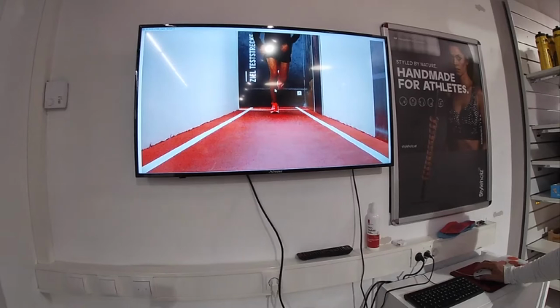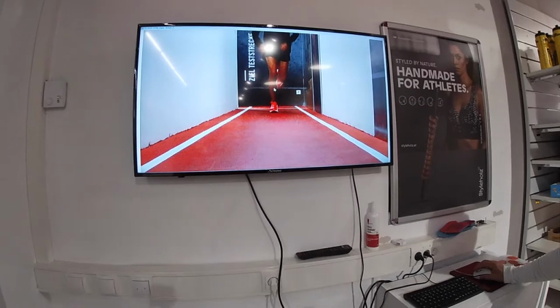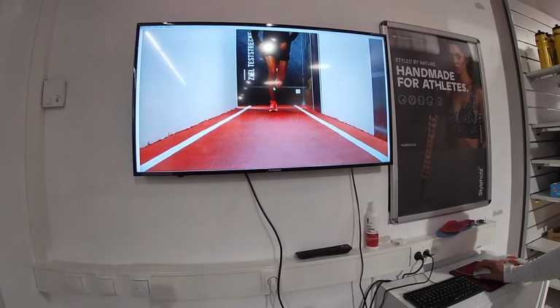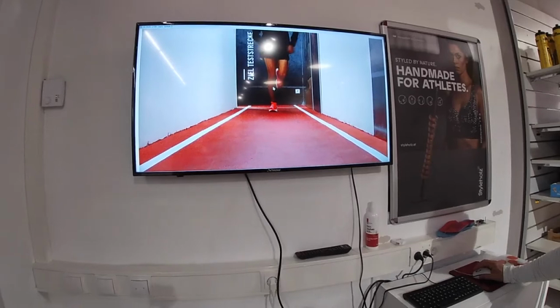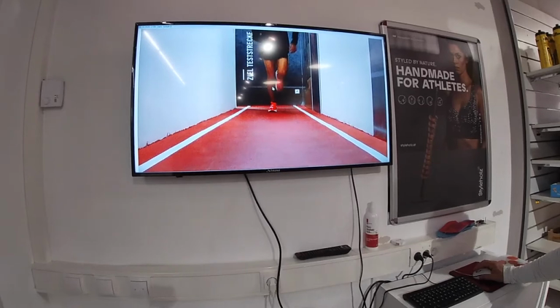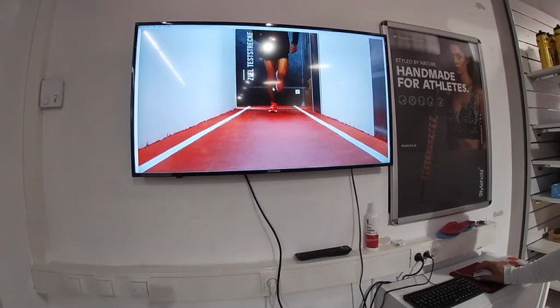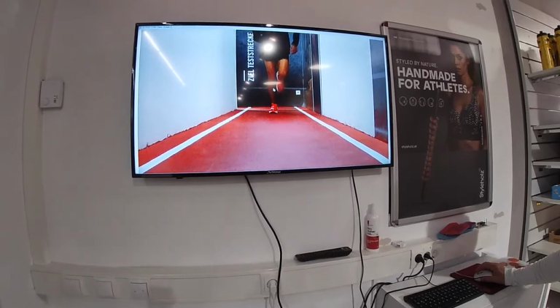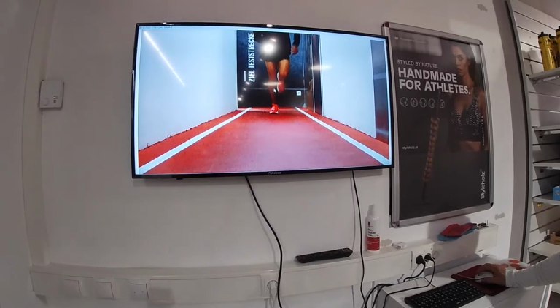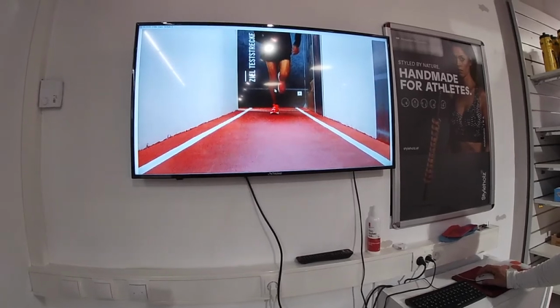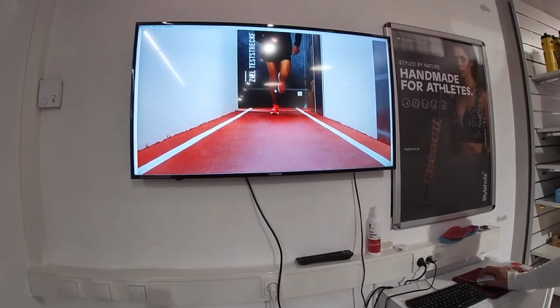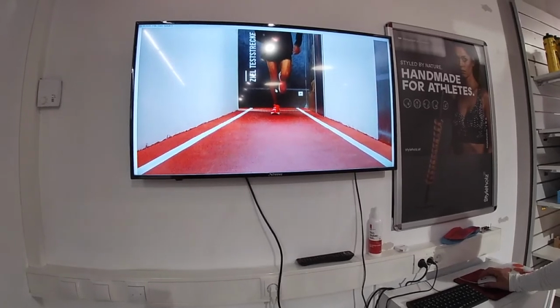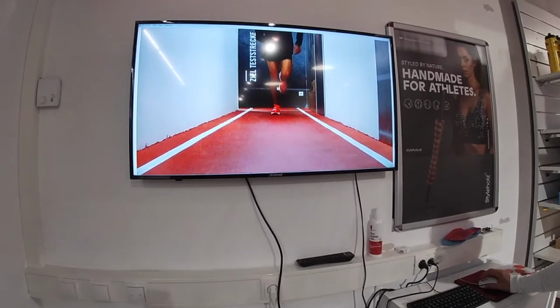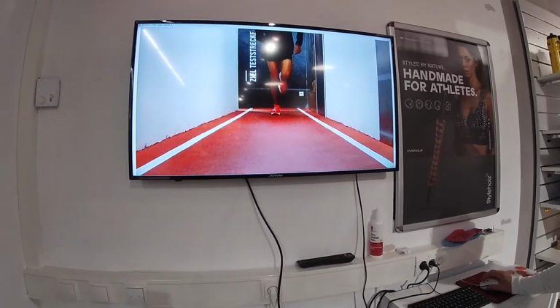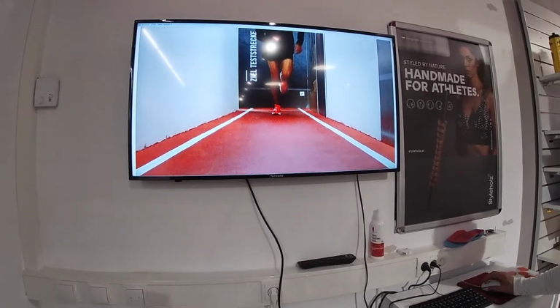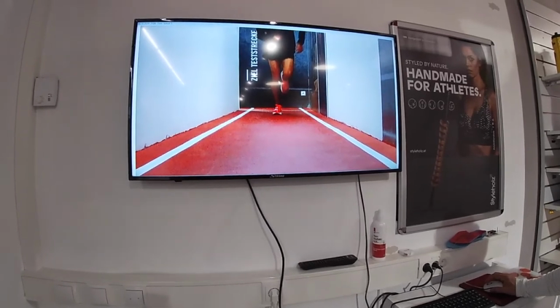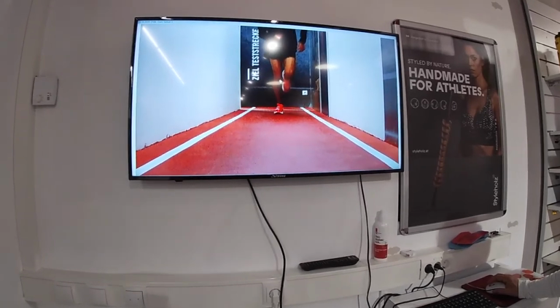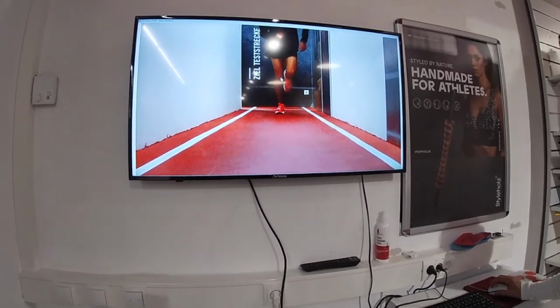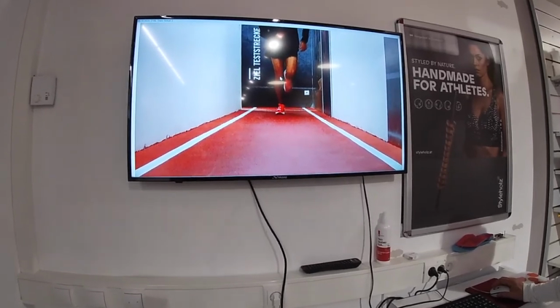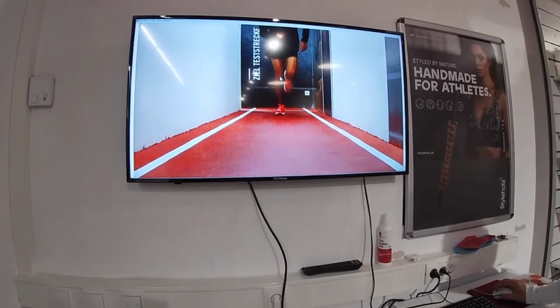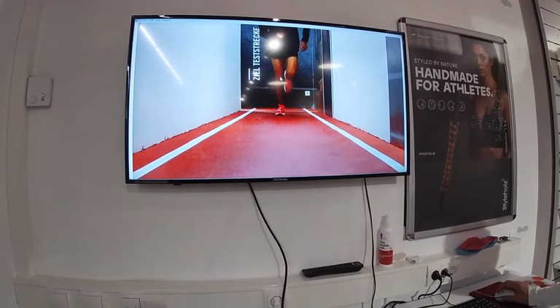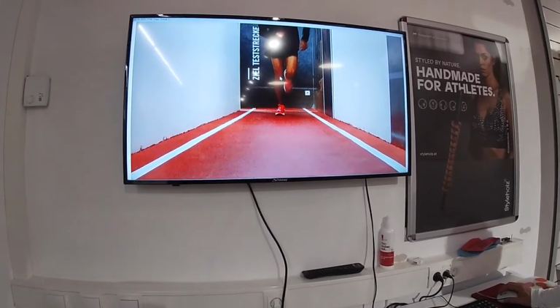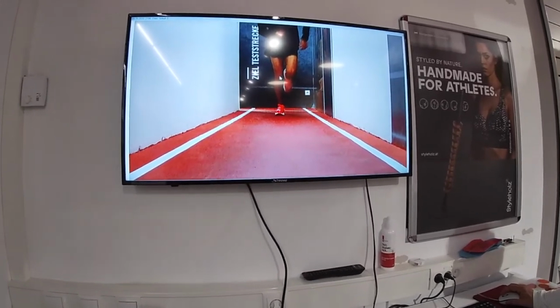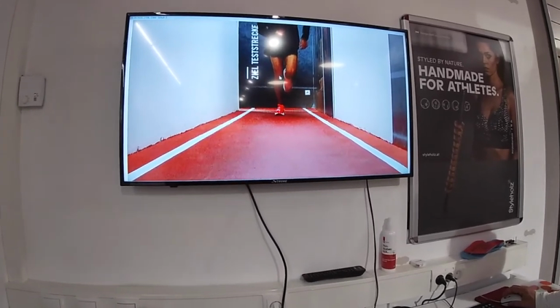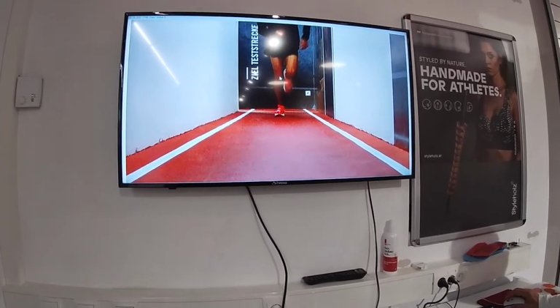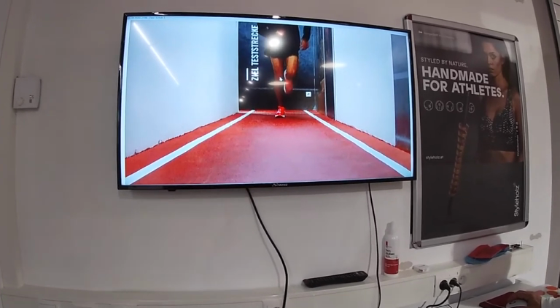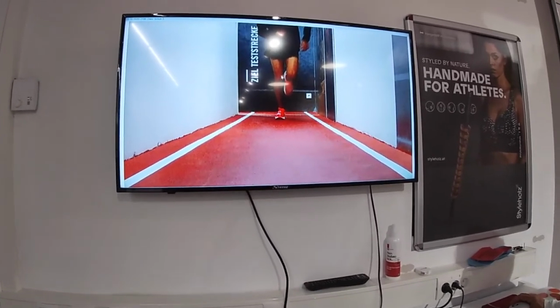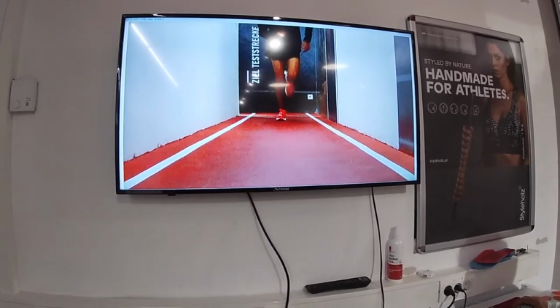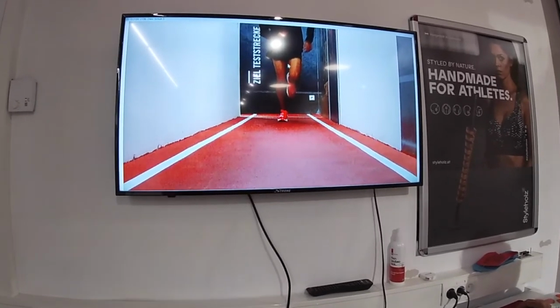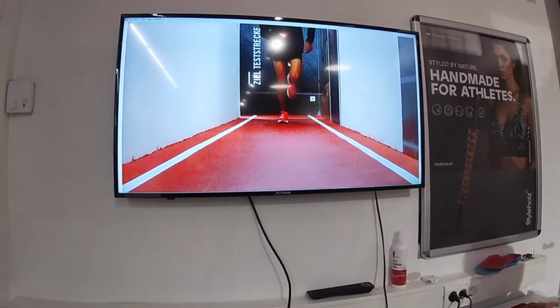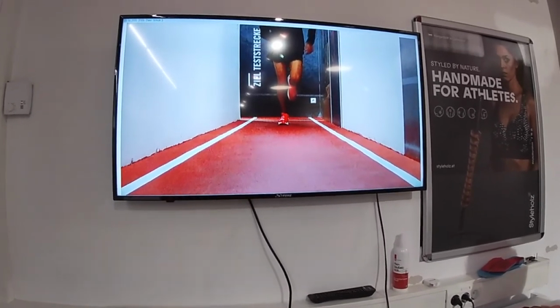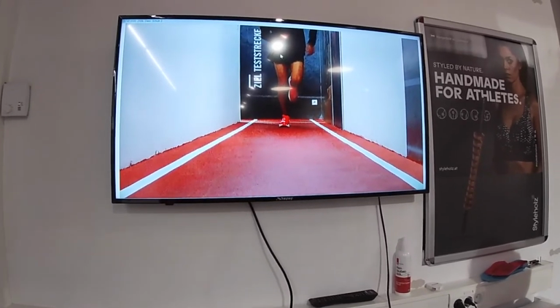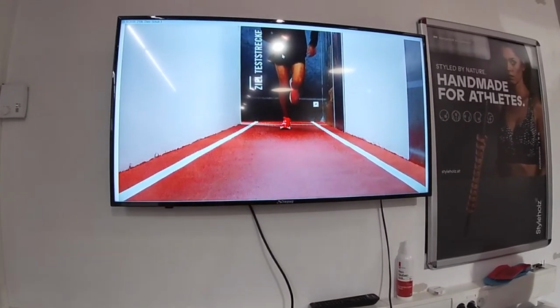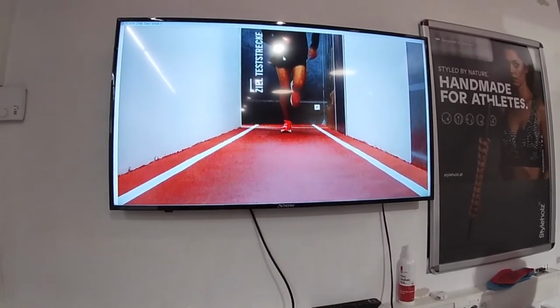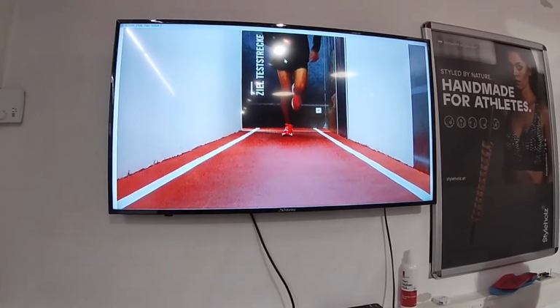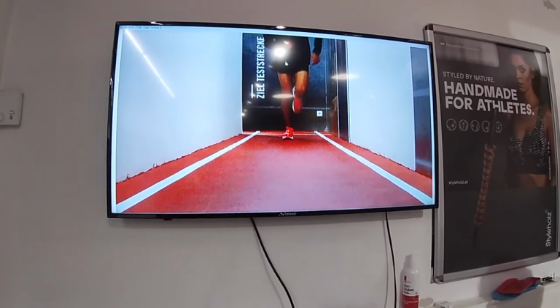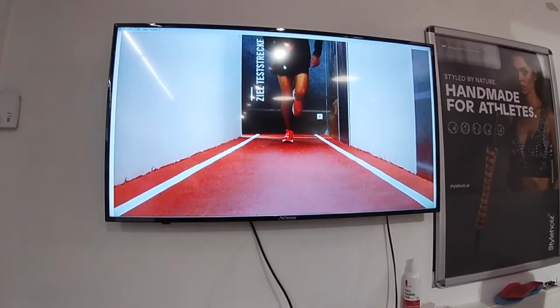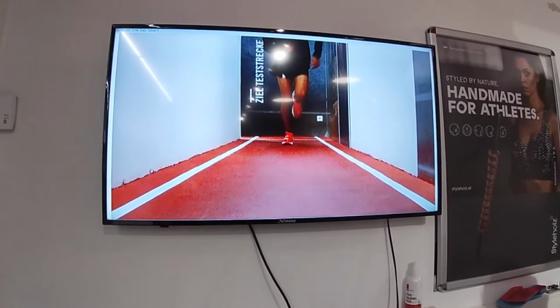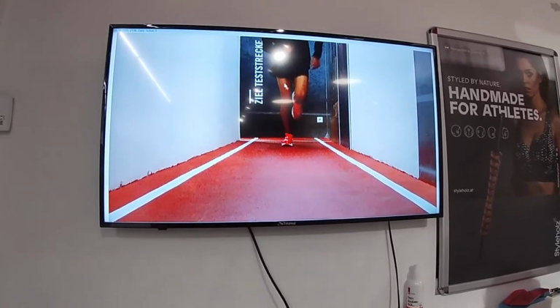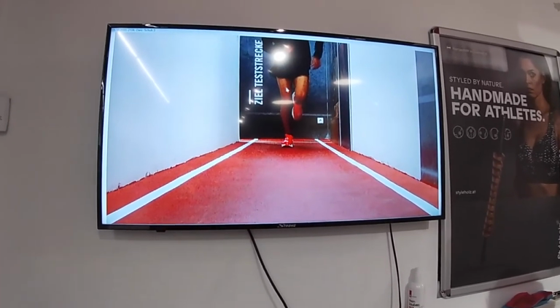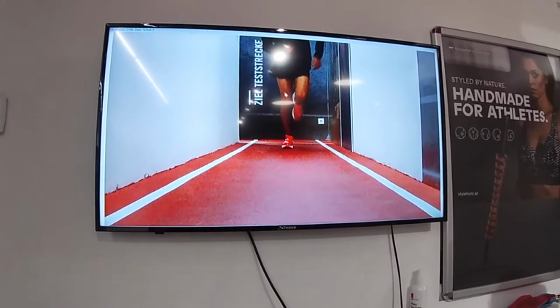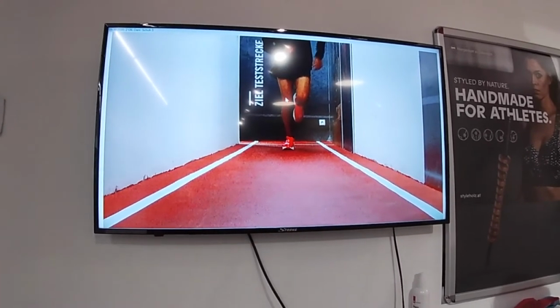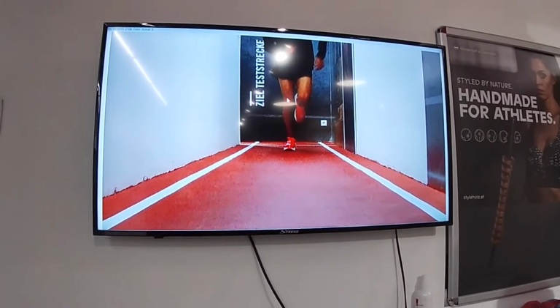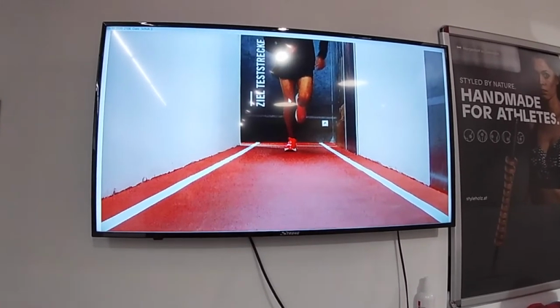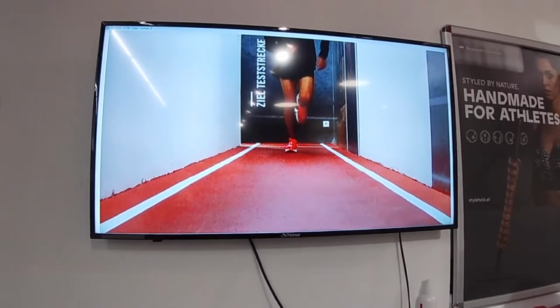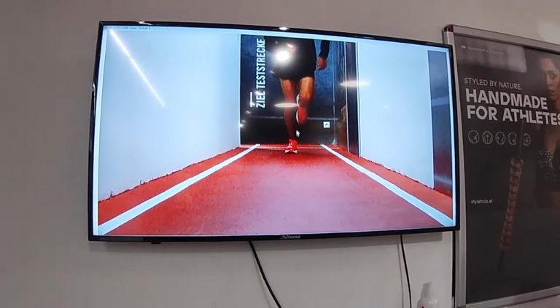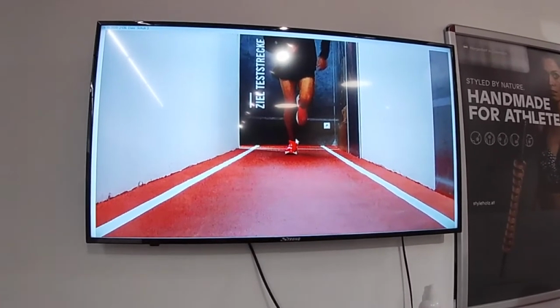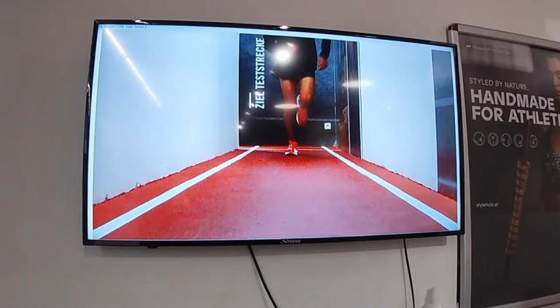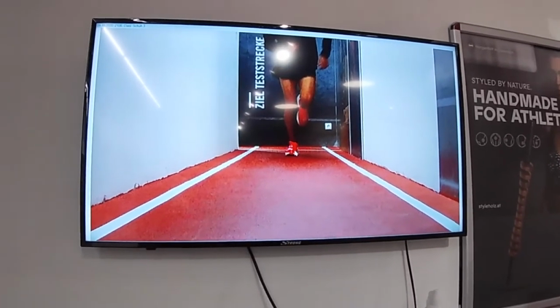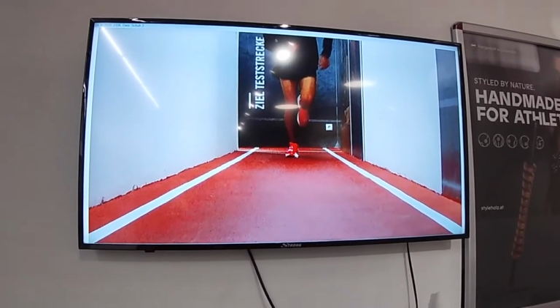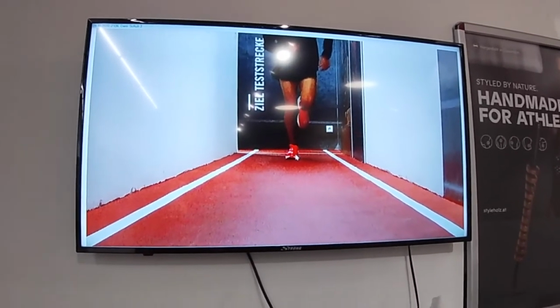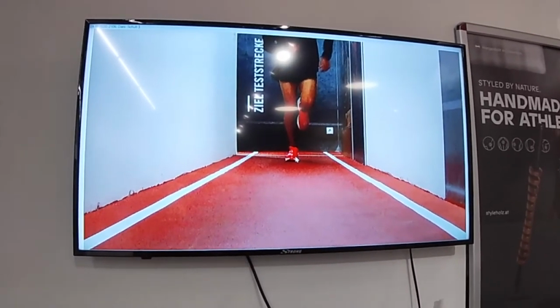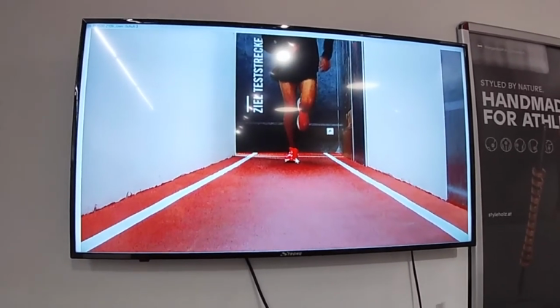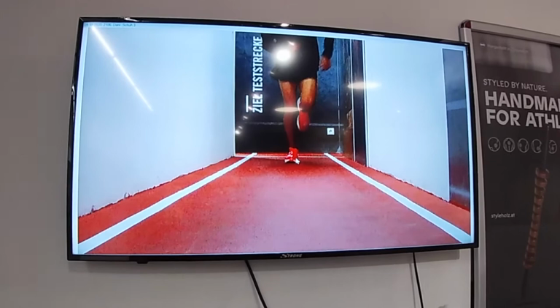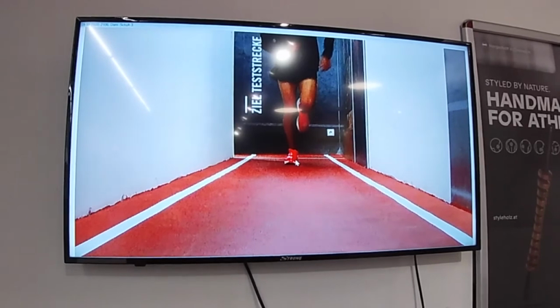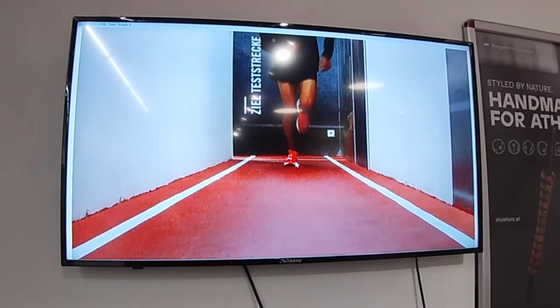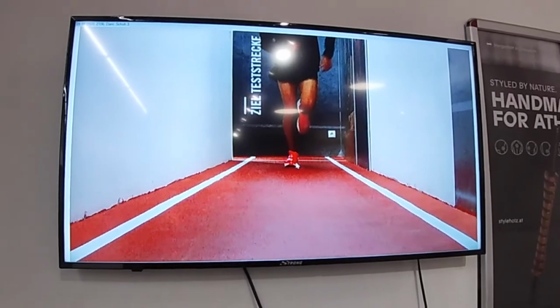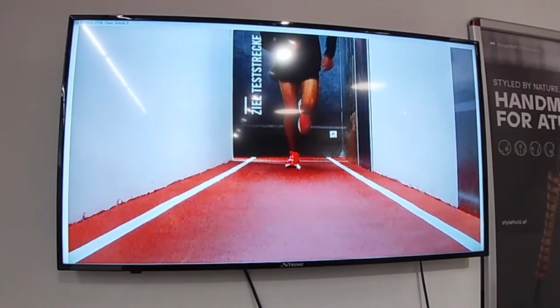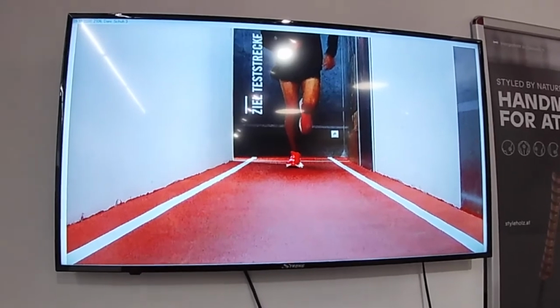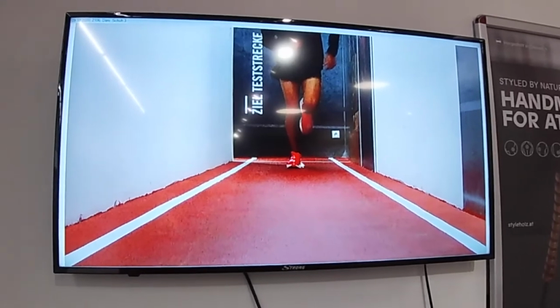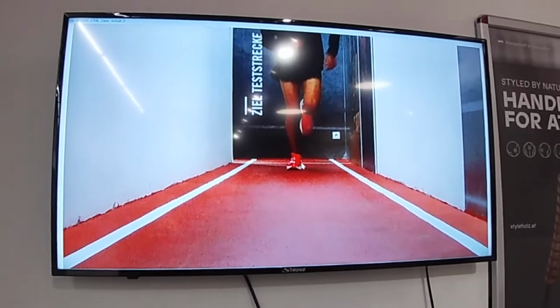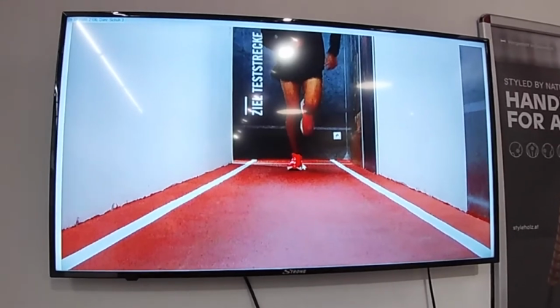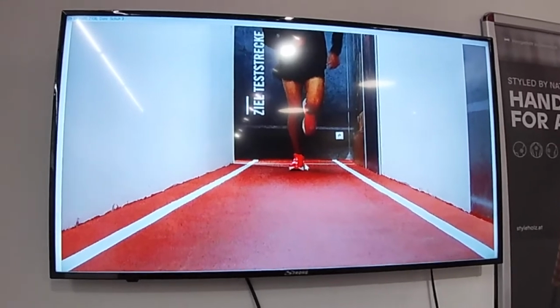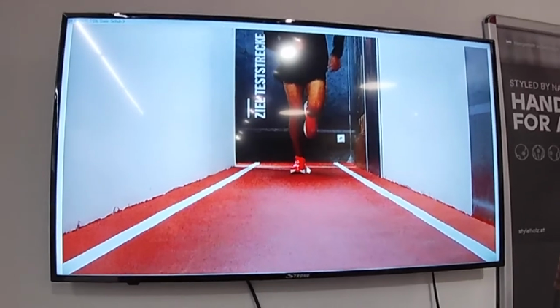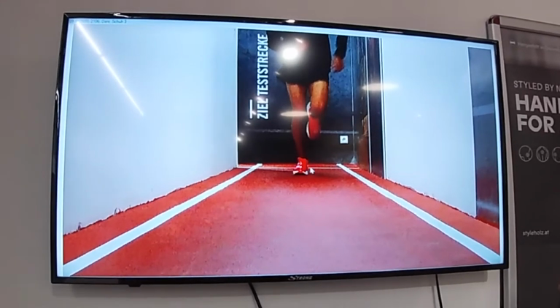Now look at the knees. The knees are absolutely straight. The hips, the knees and the shoes are in one line.